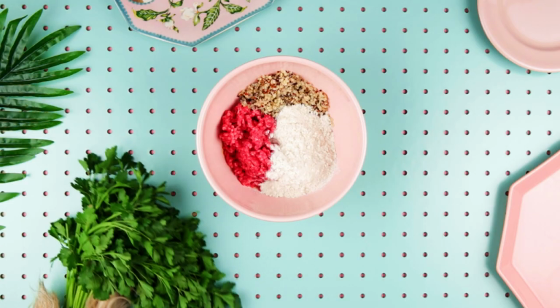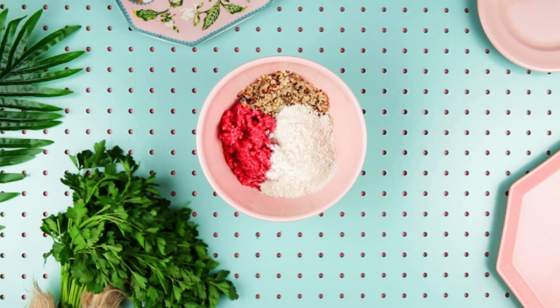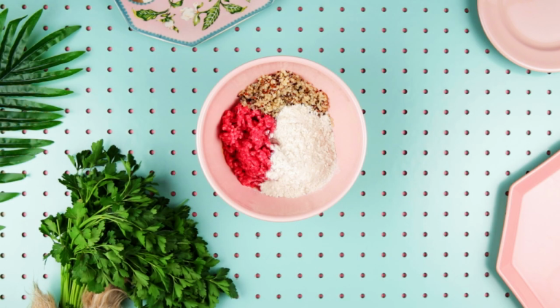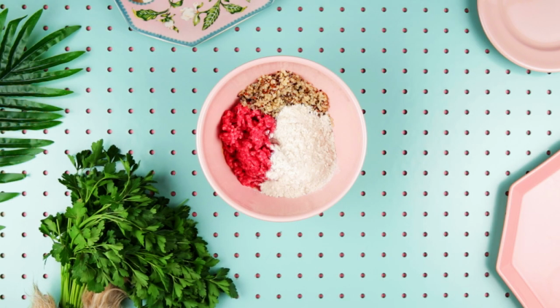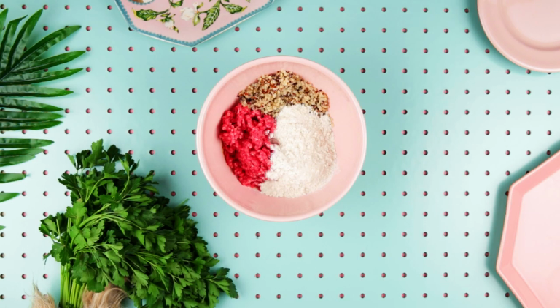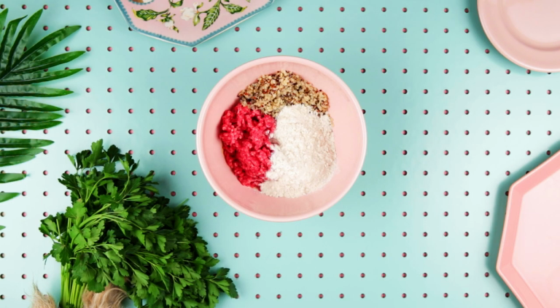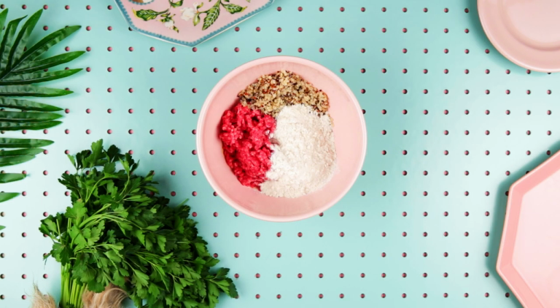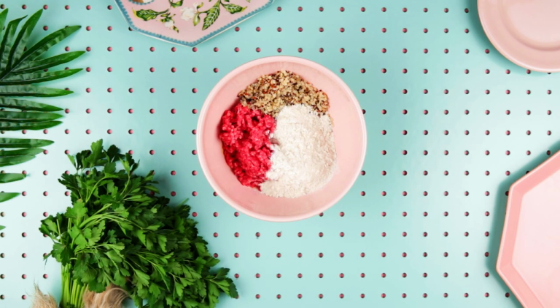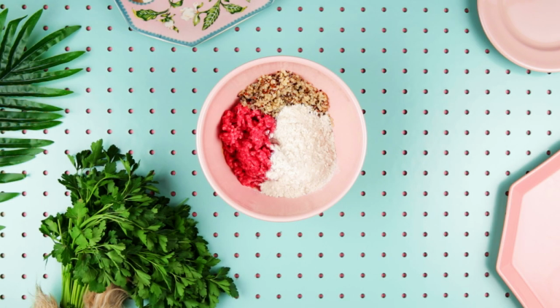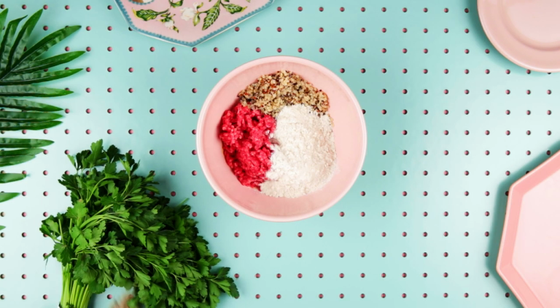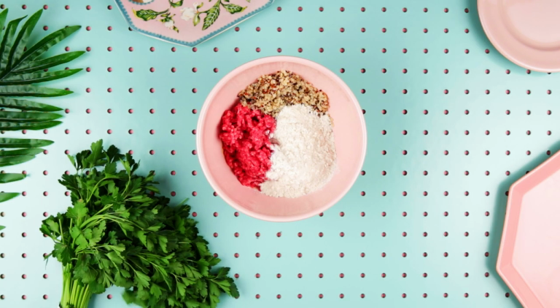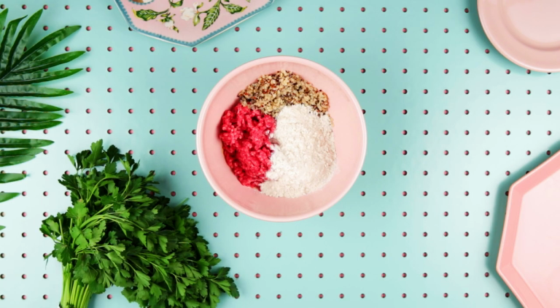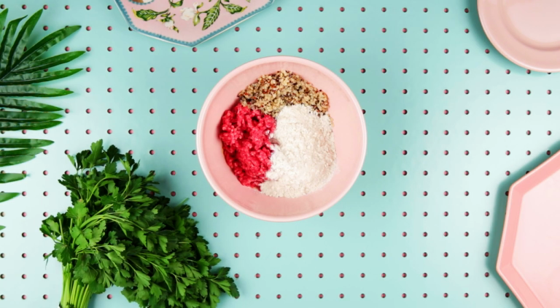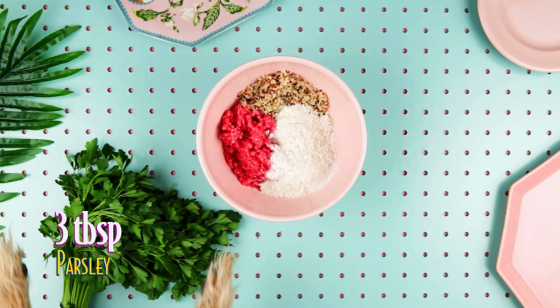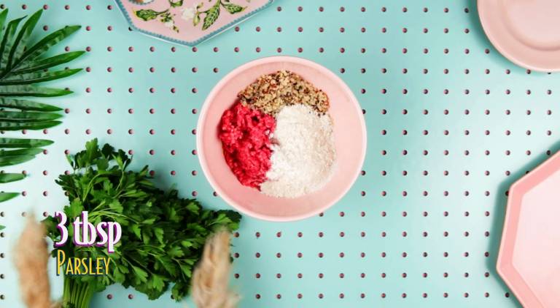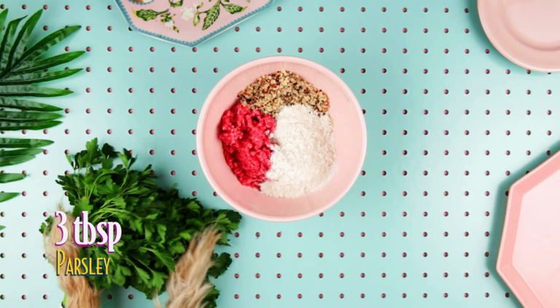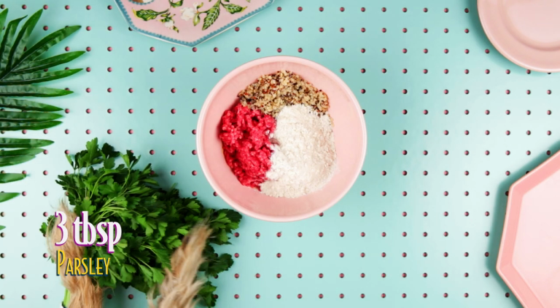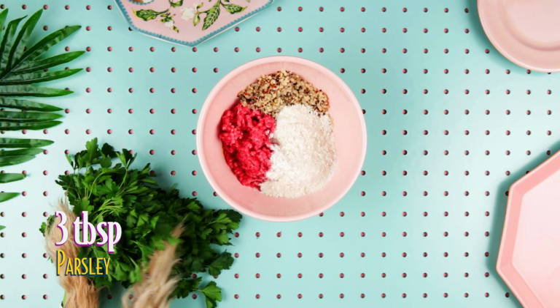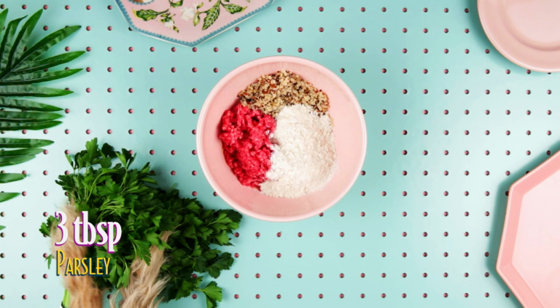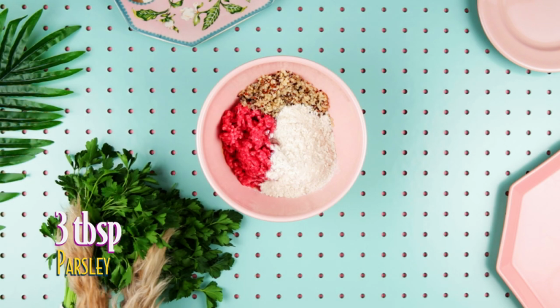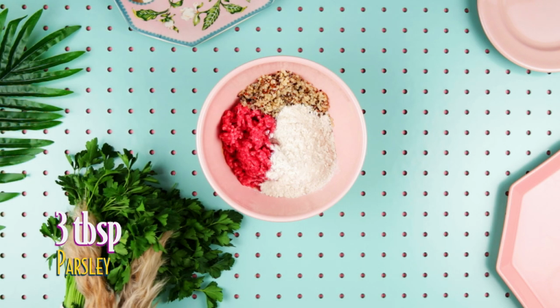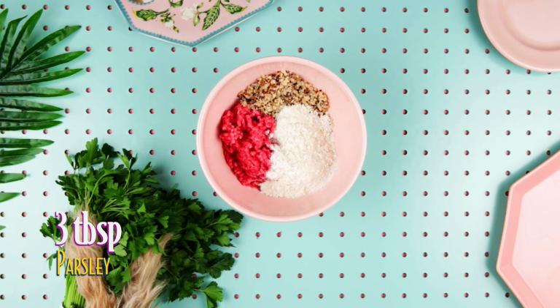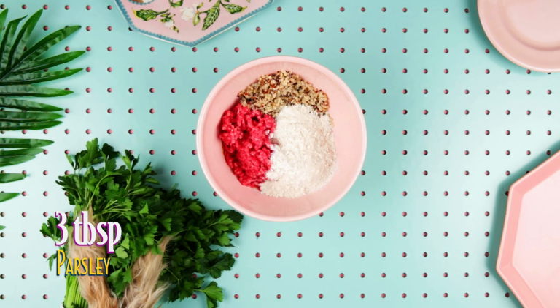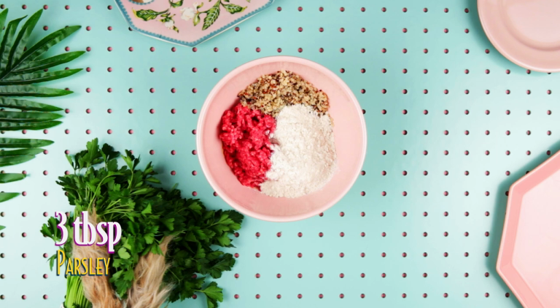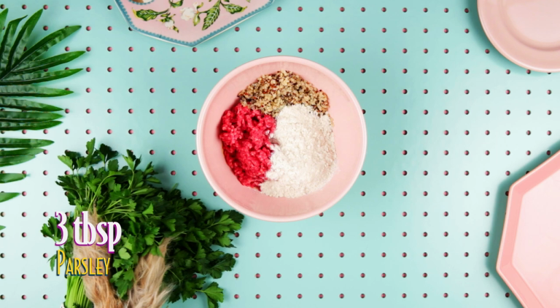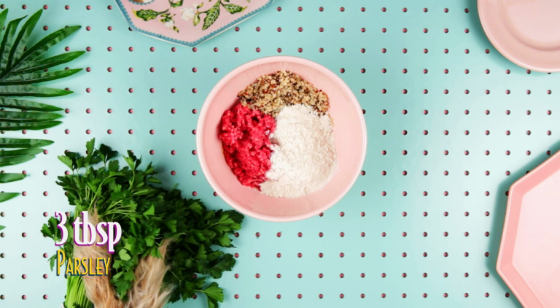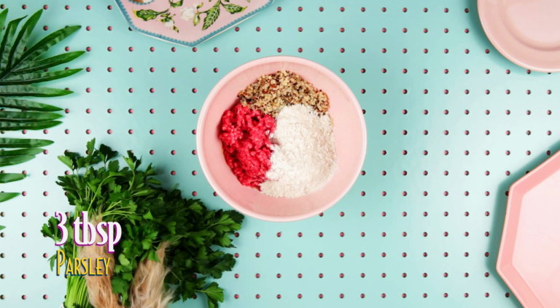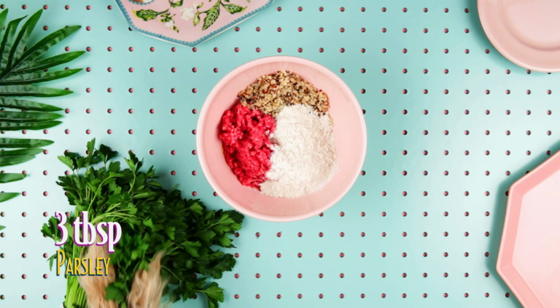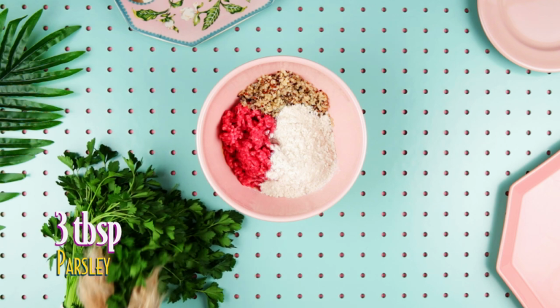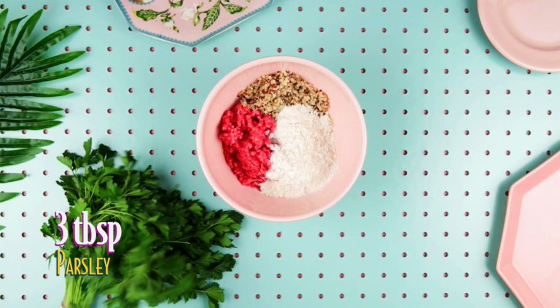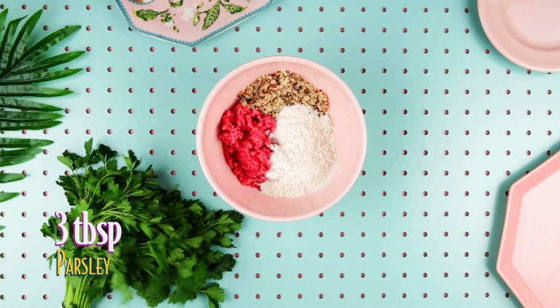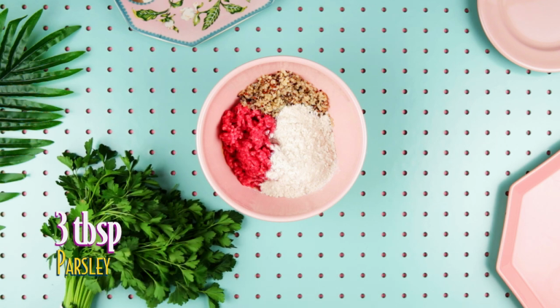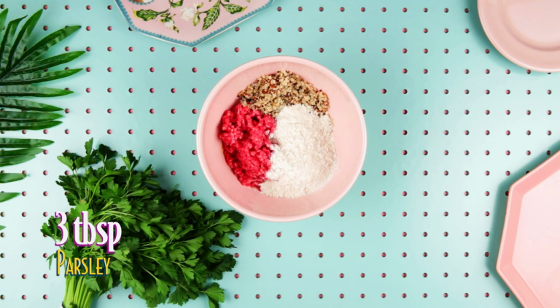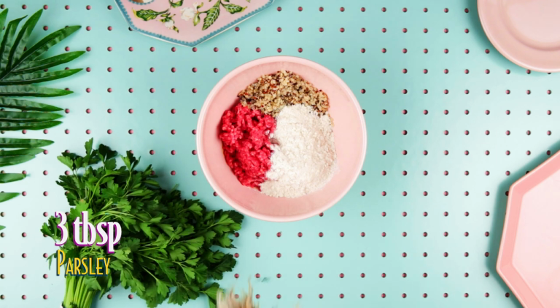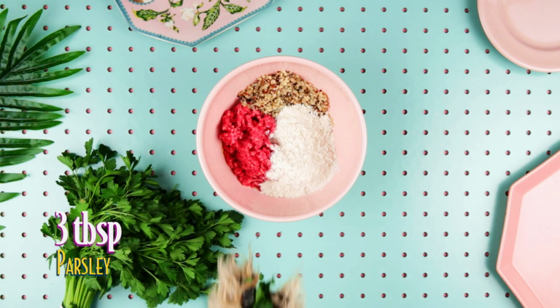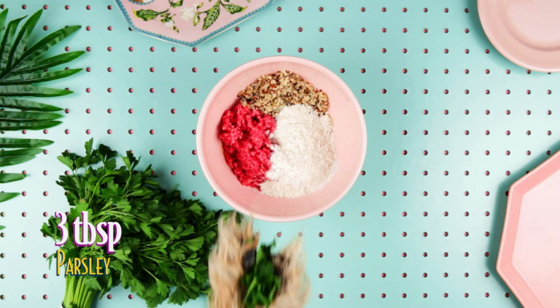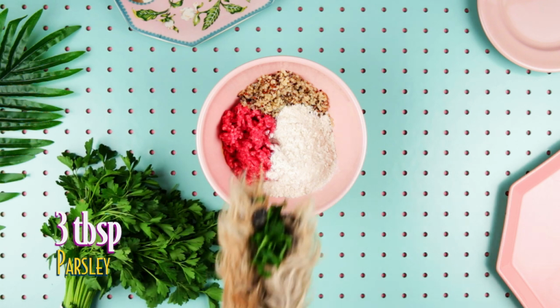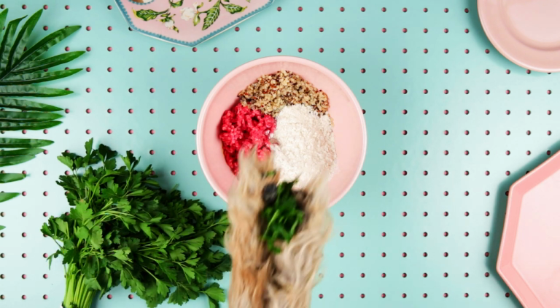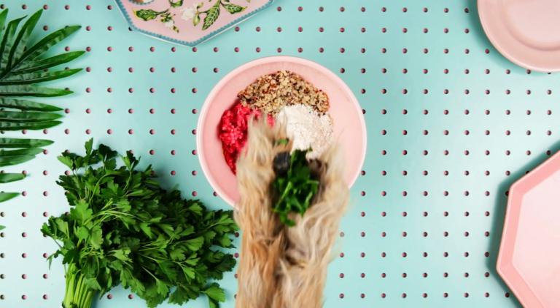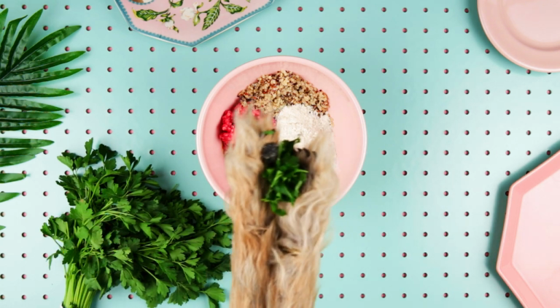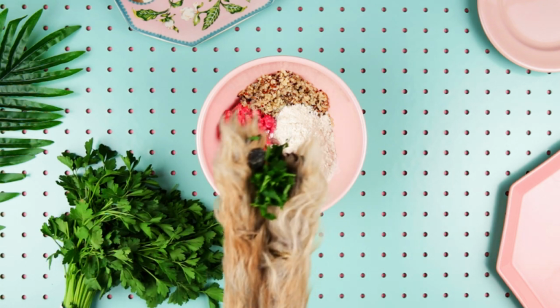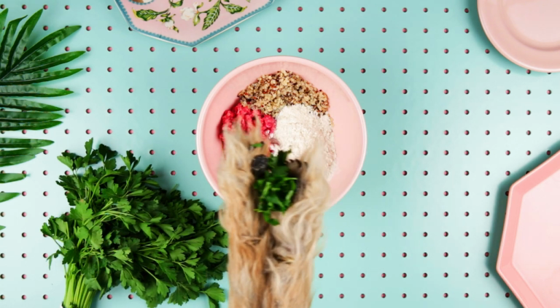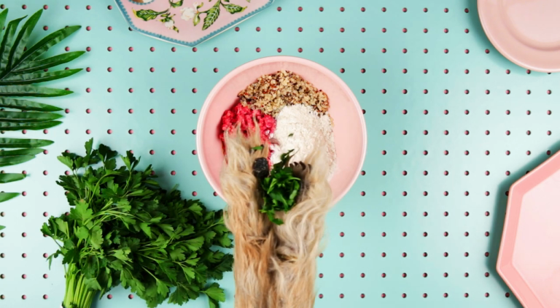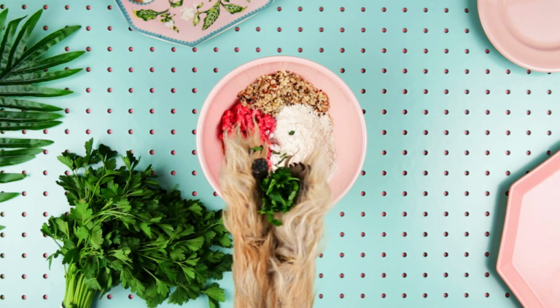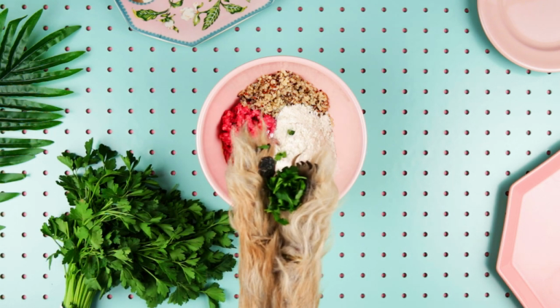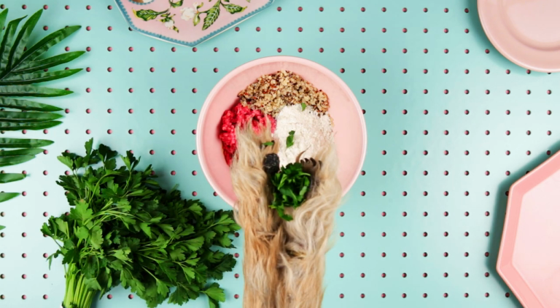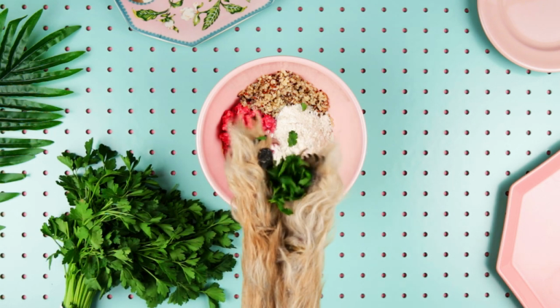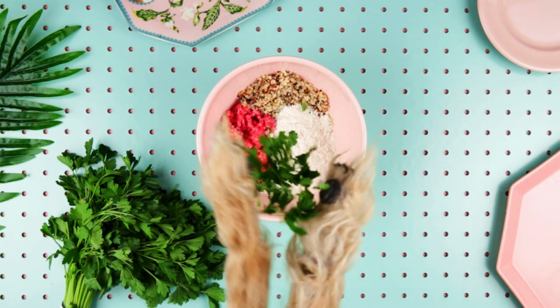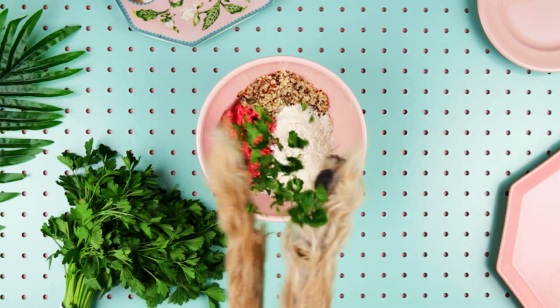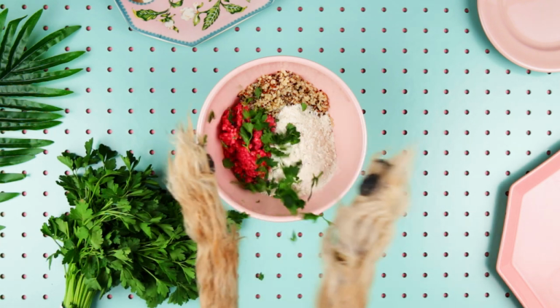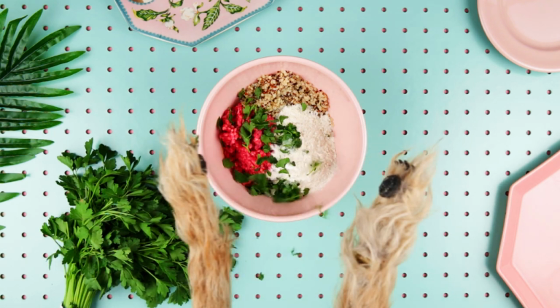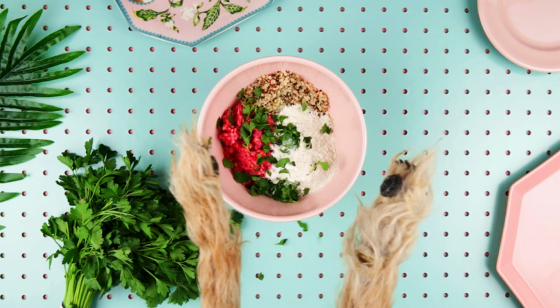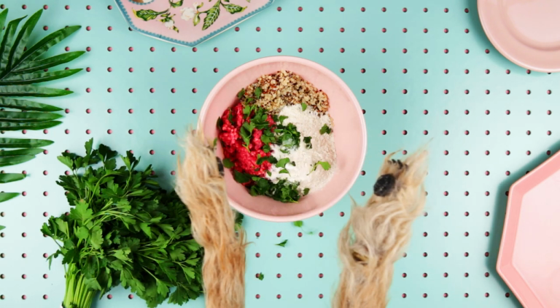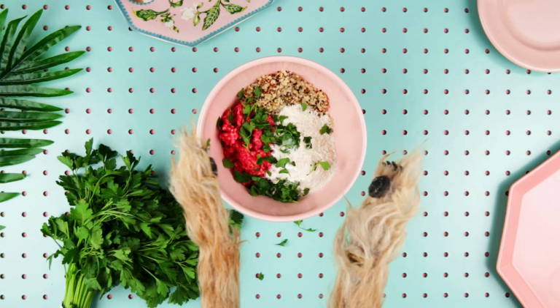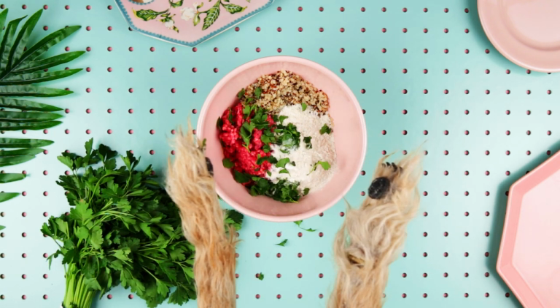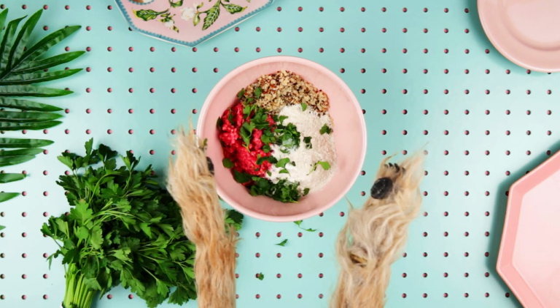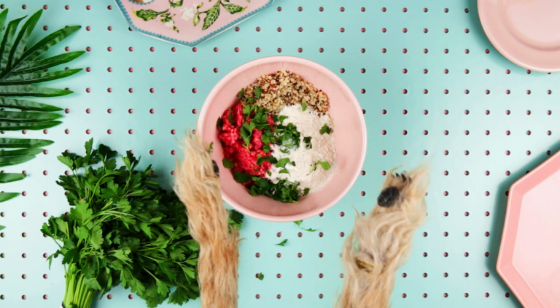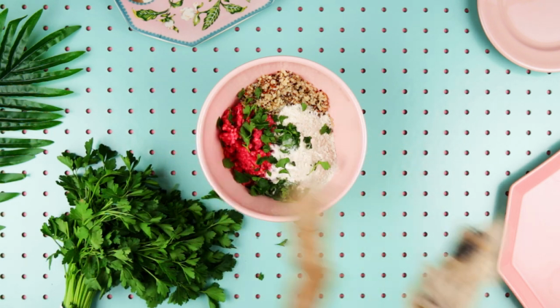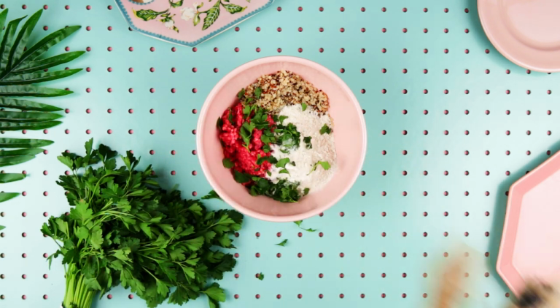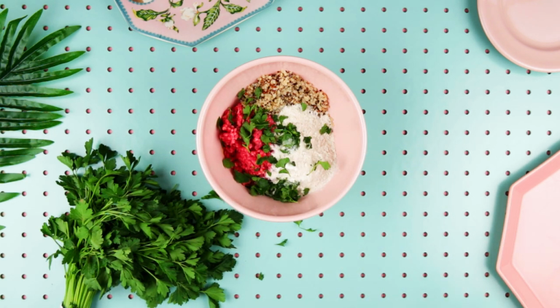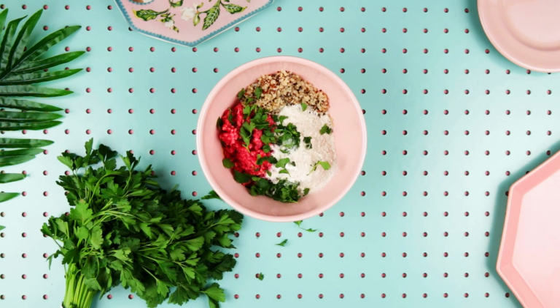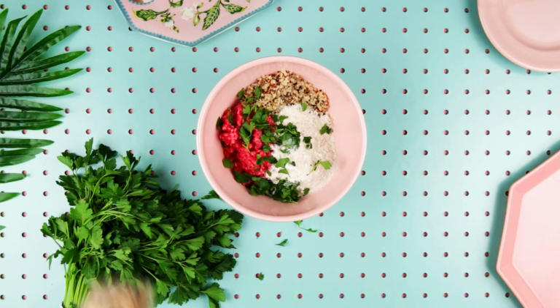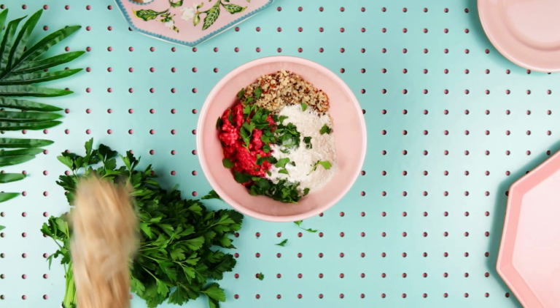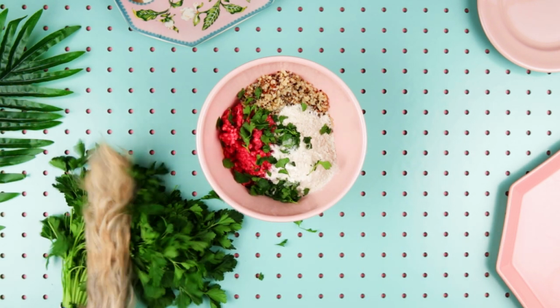Also, parsley. What's the pirate's favourite herb? Parsley! Sorry.